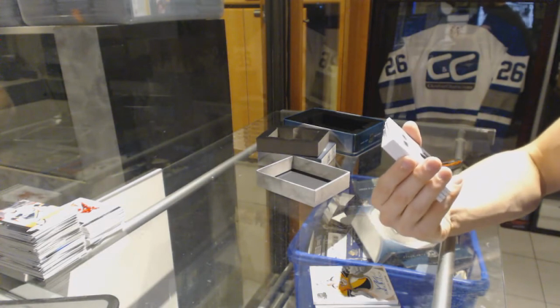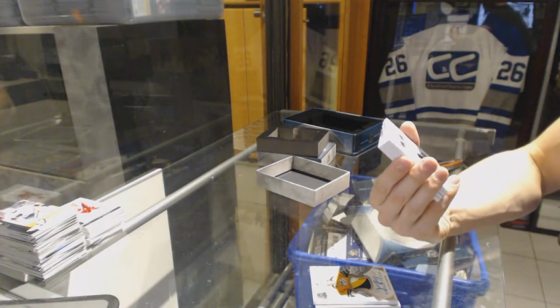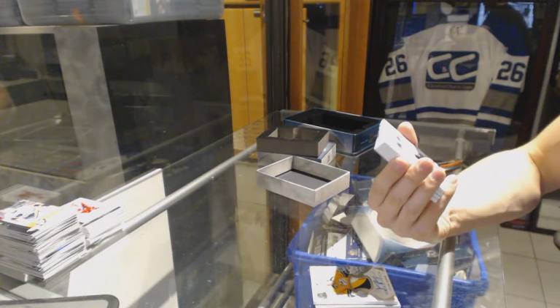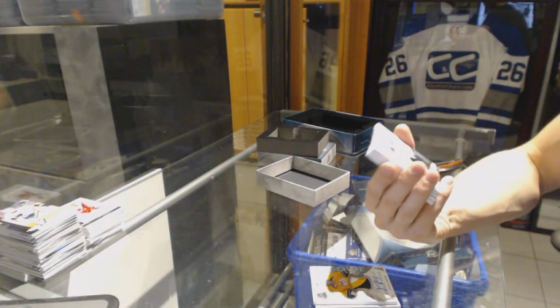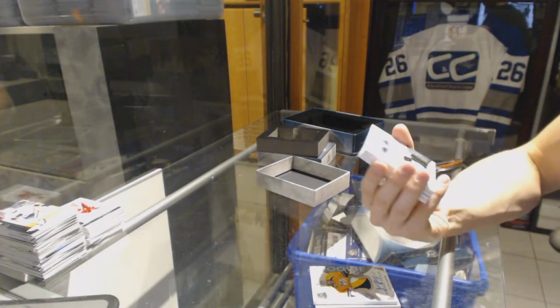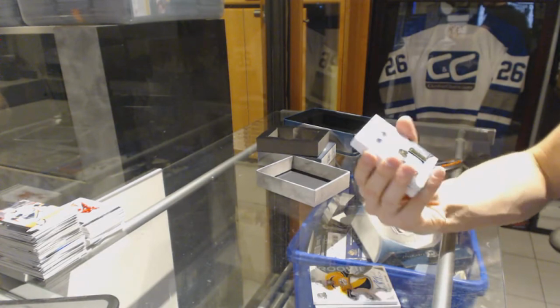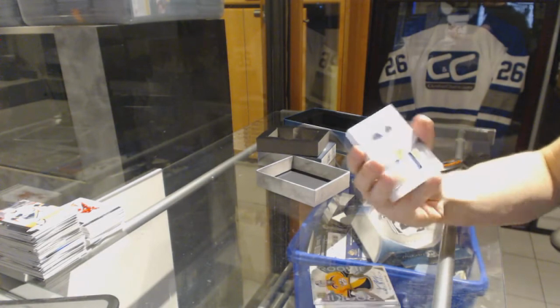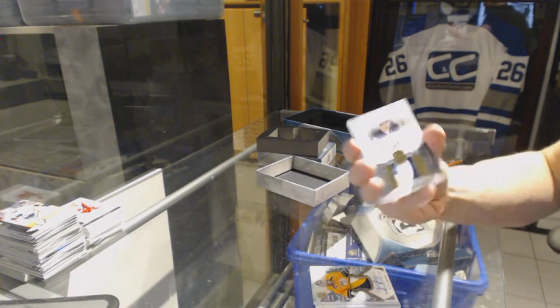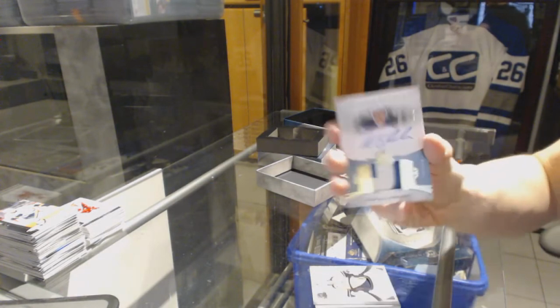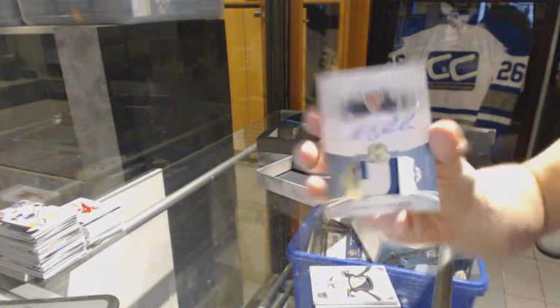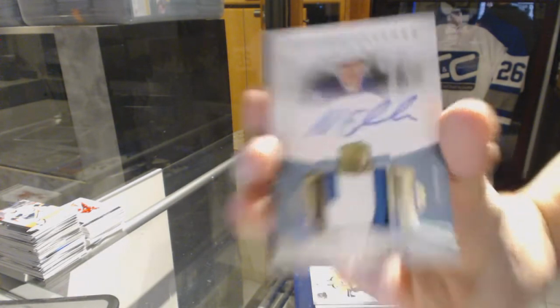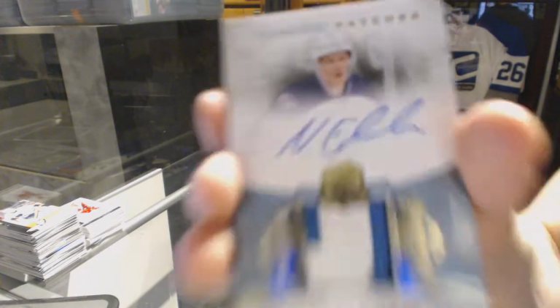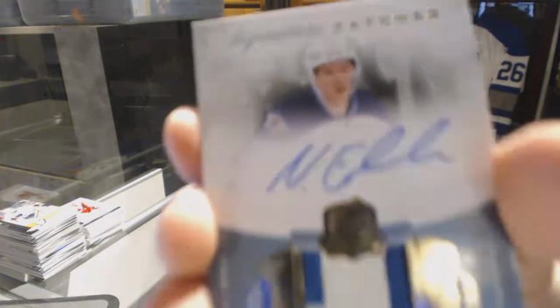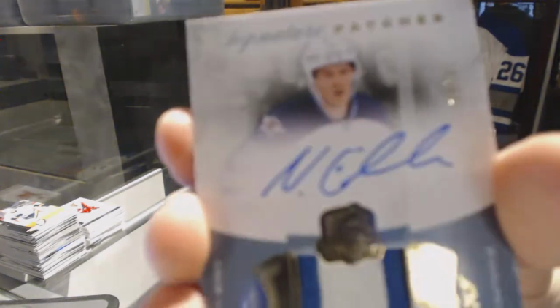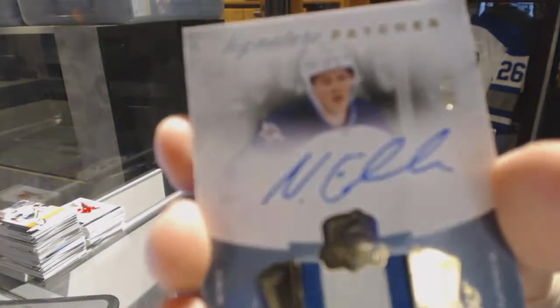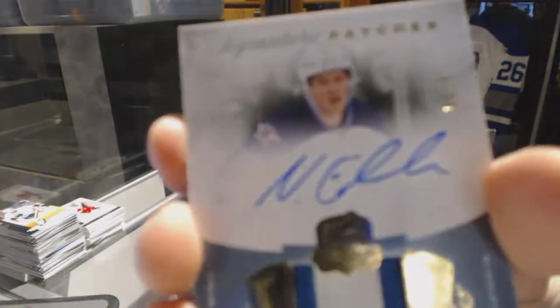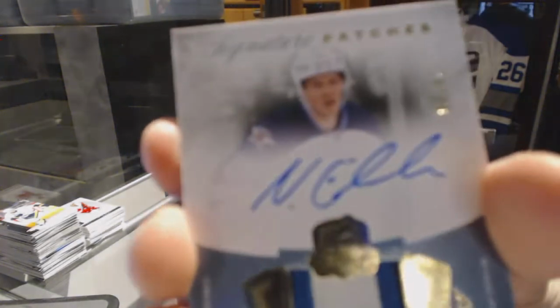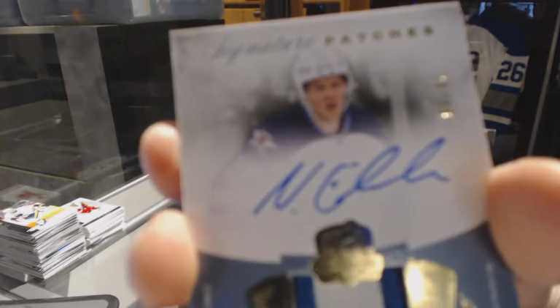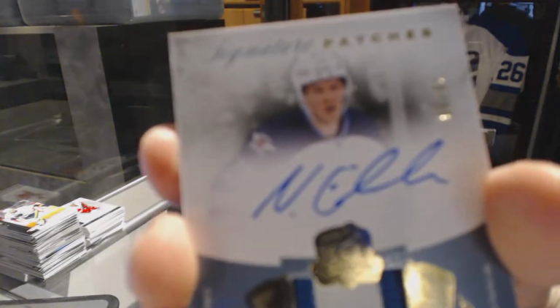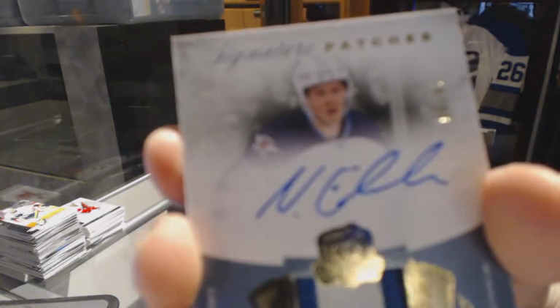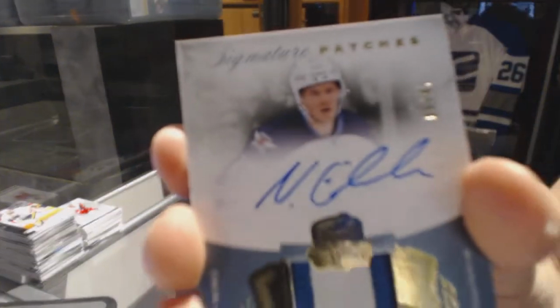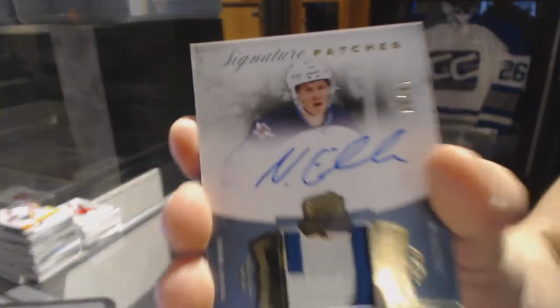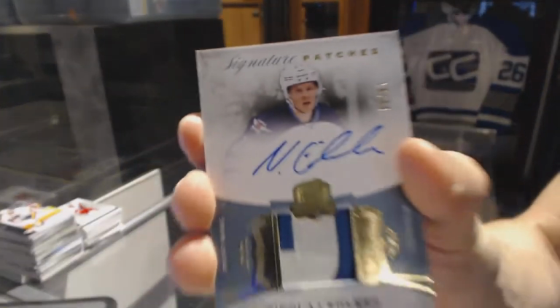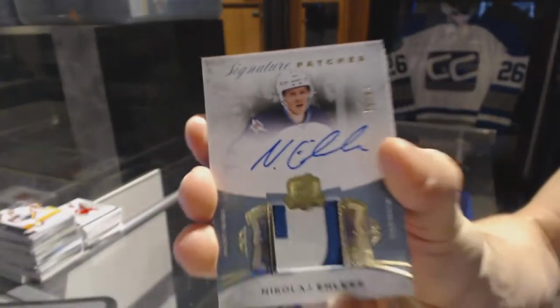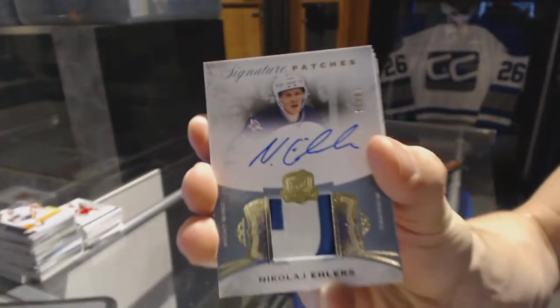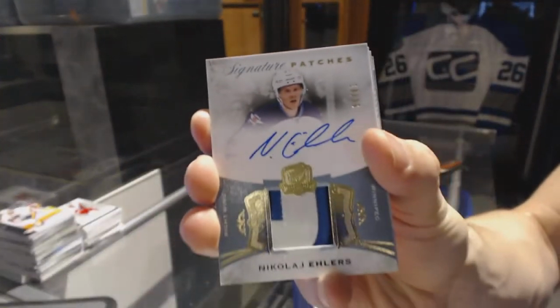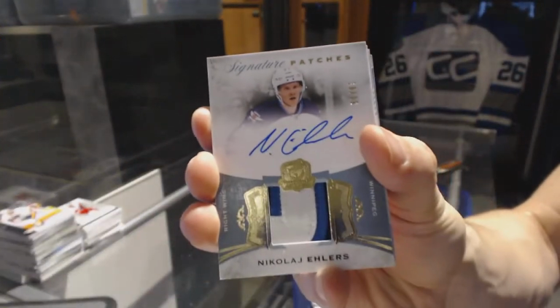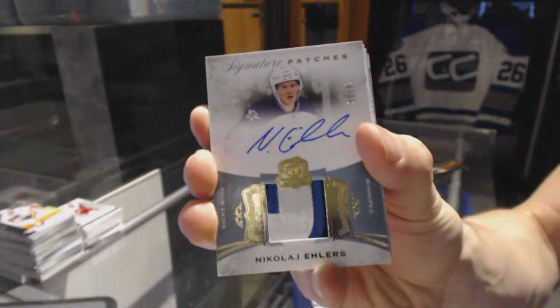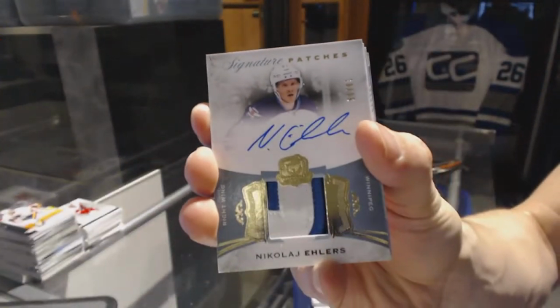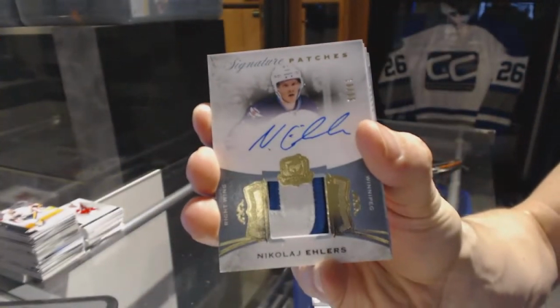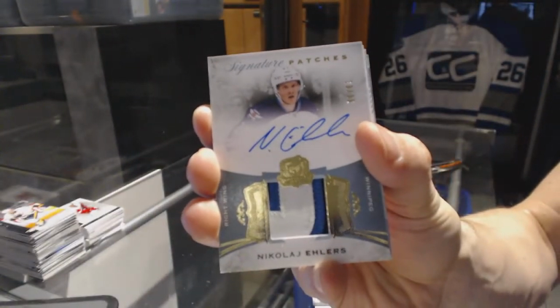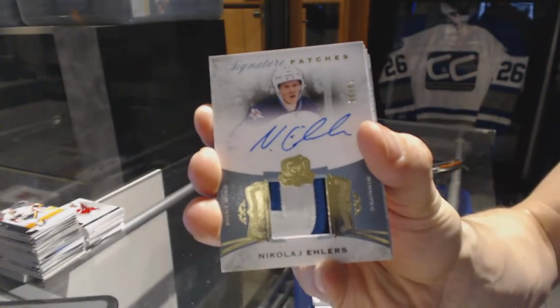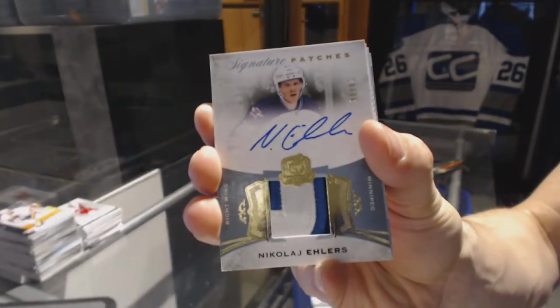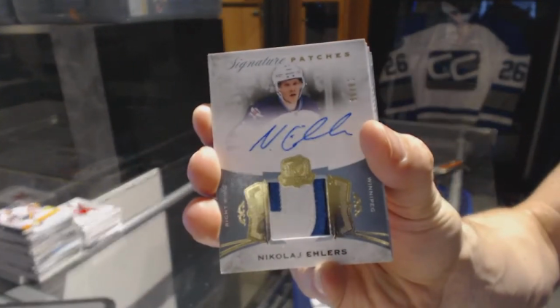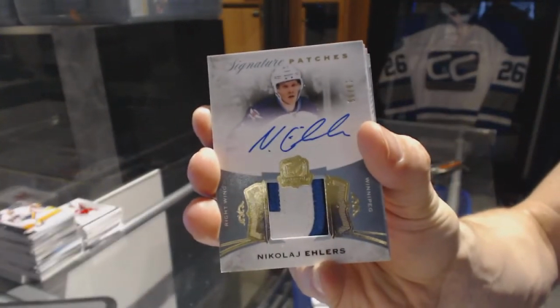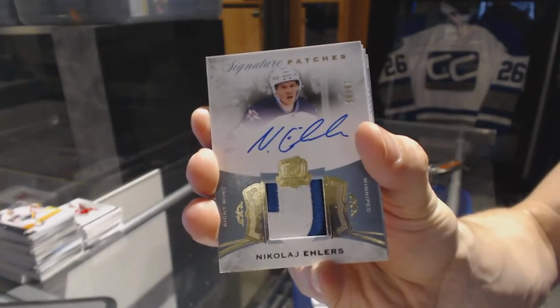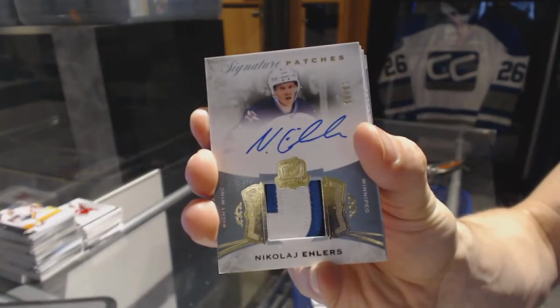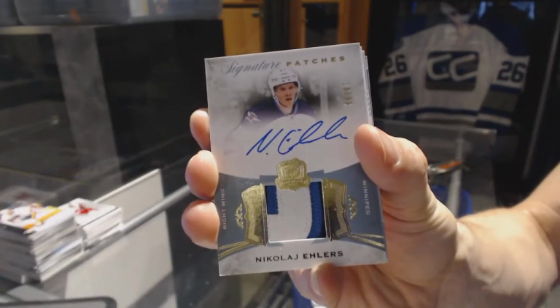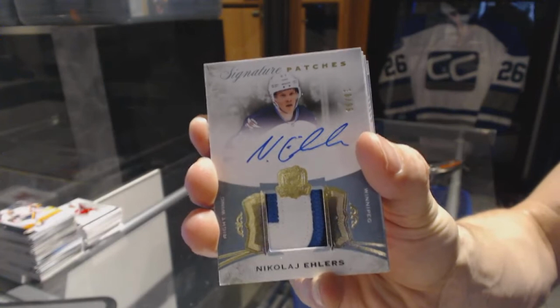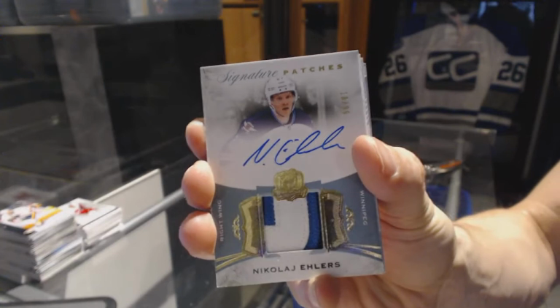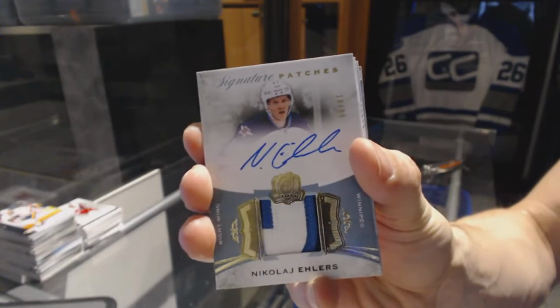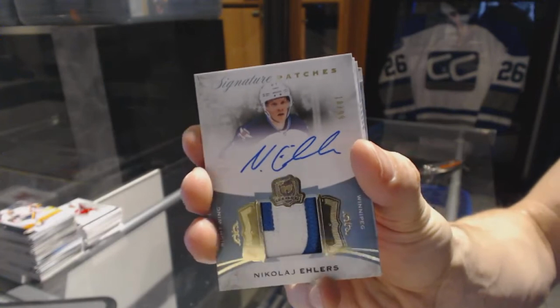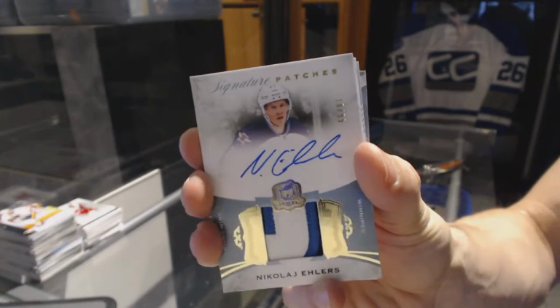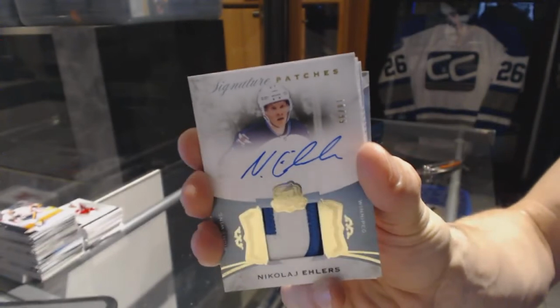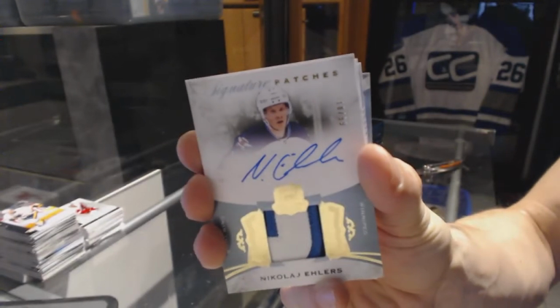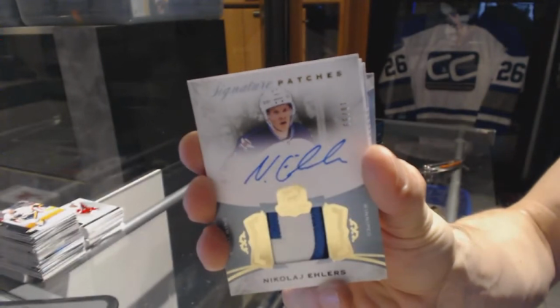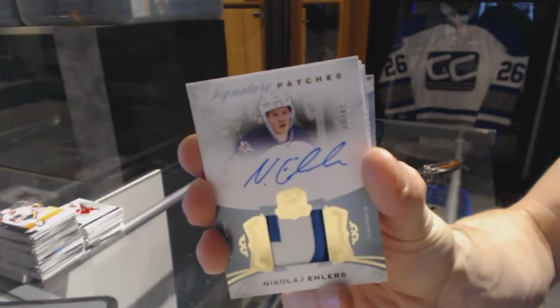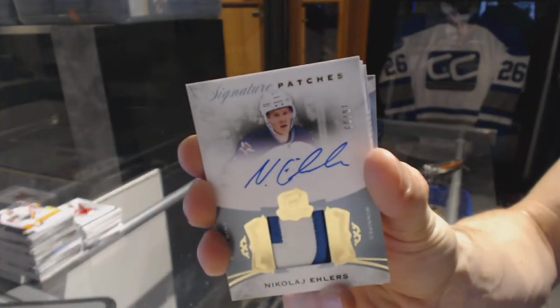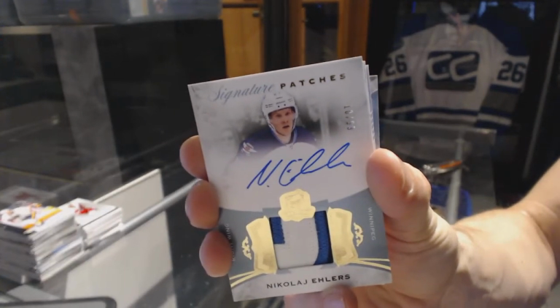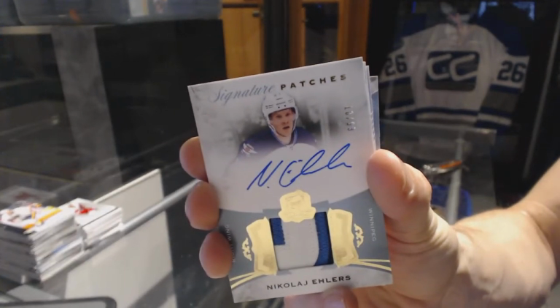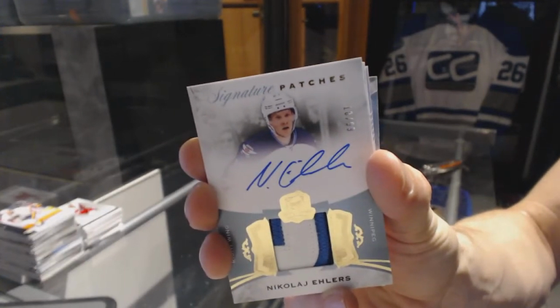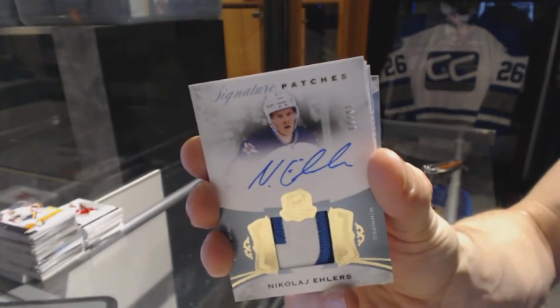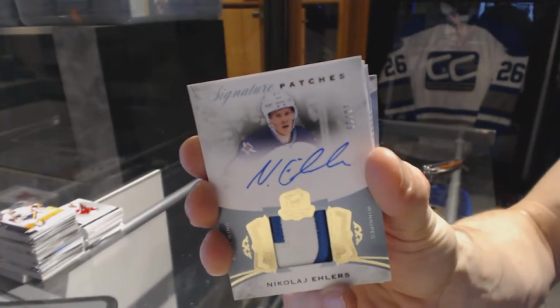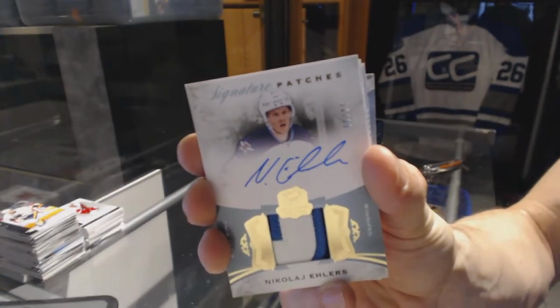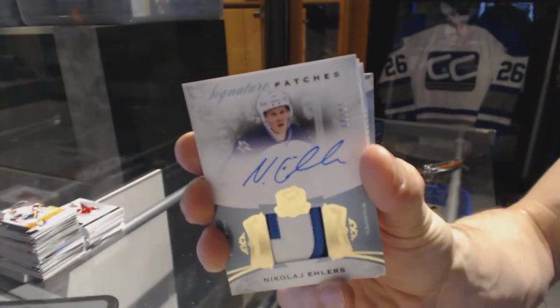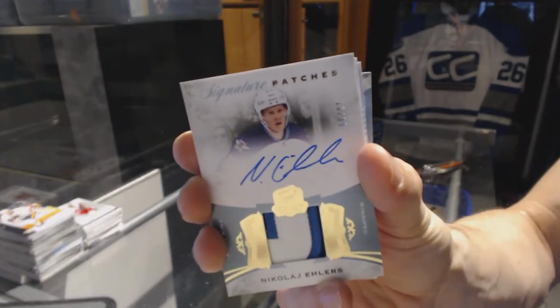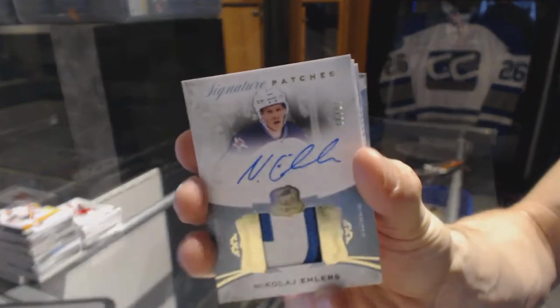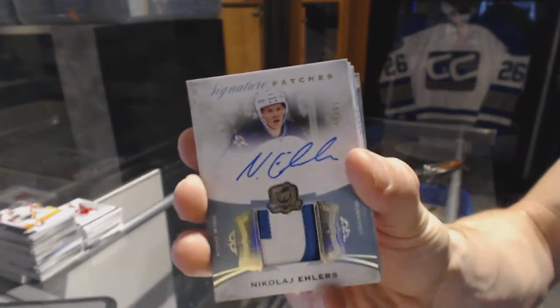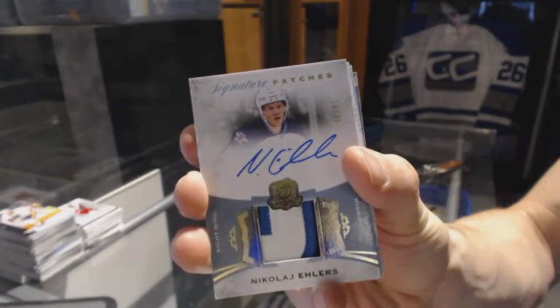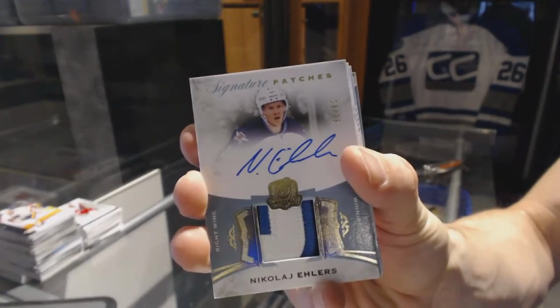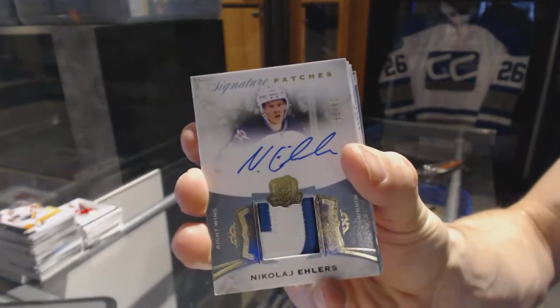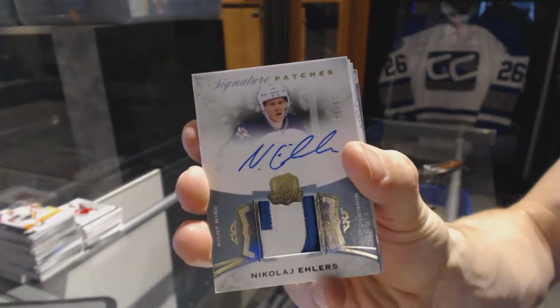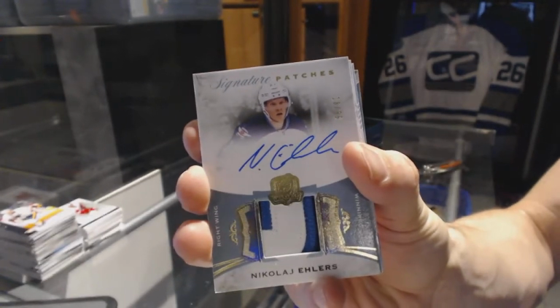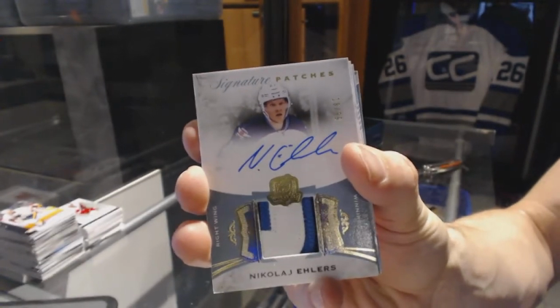We've got a three-color signature patch, number 18 of 99 for the Winnipeg Jets, Nikolai Ehlers.